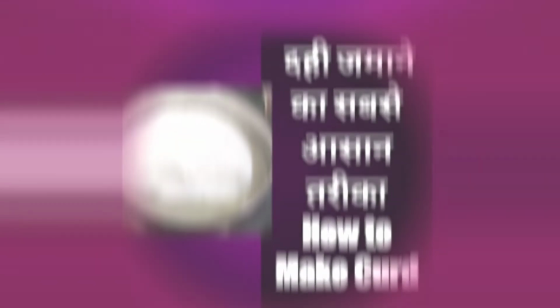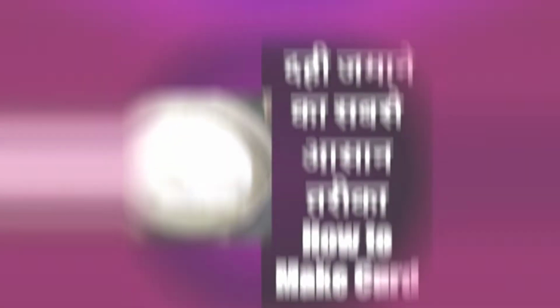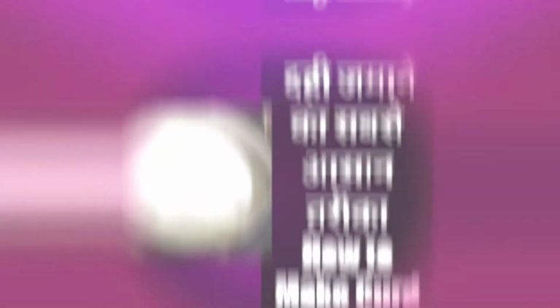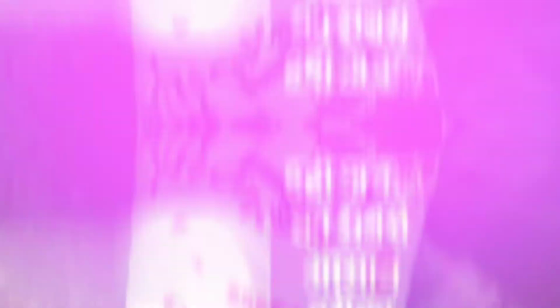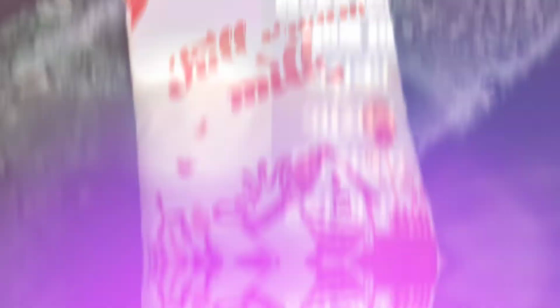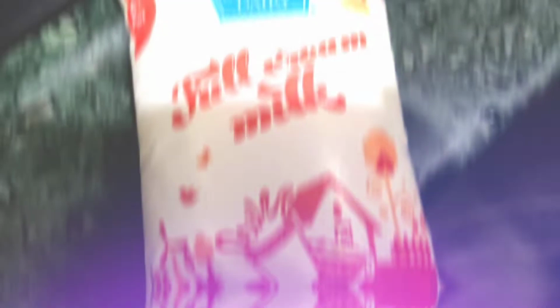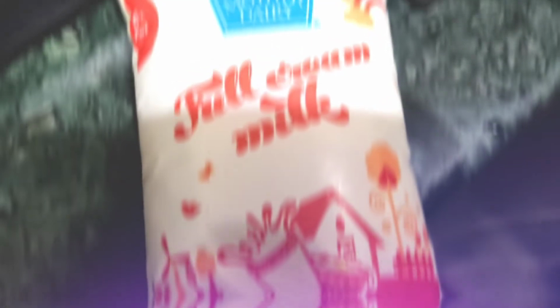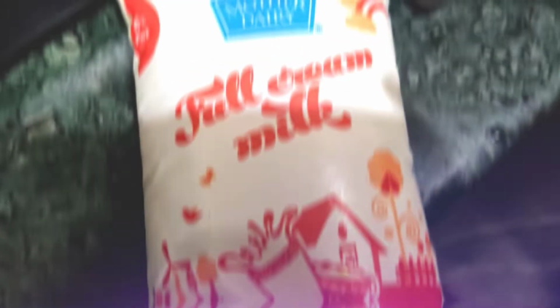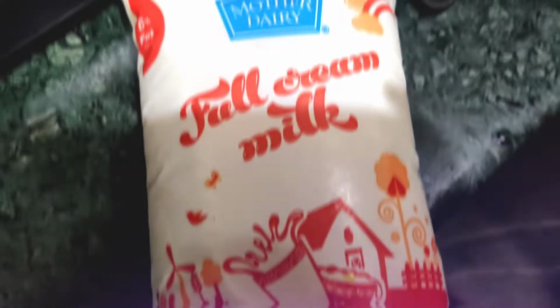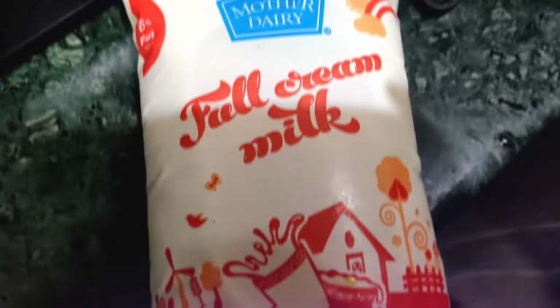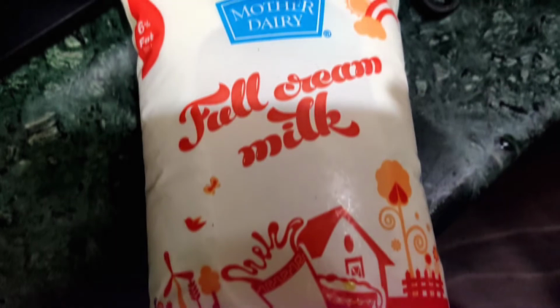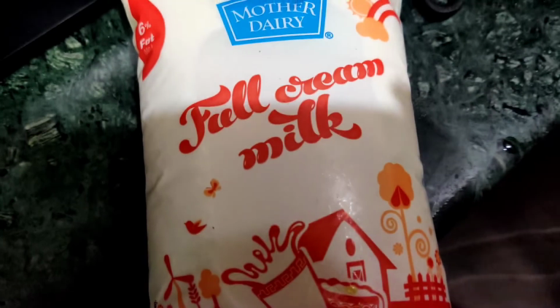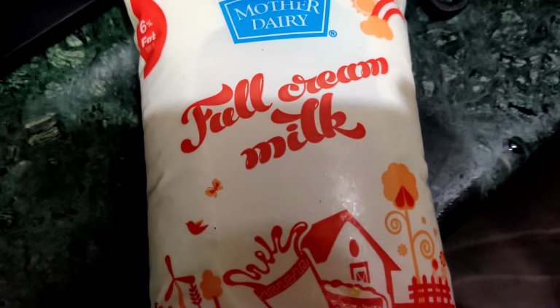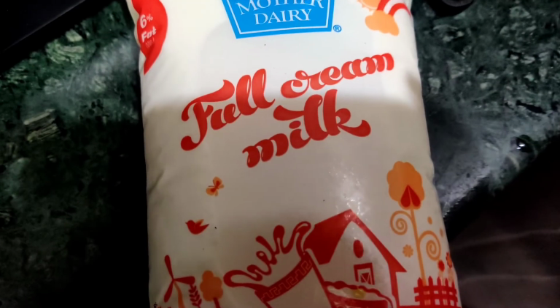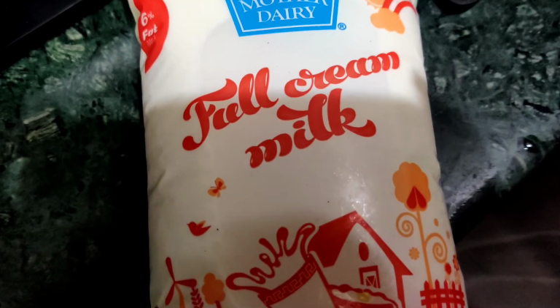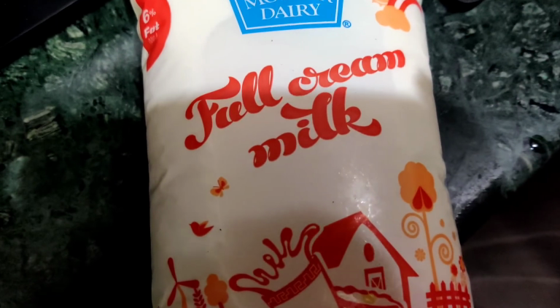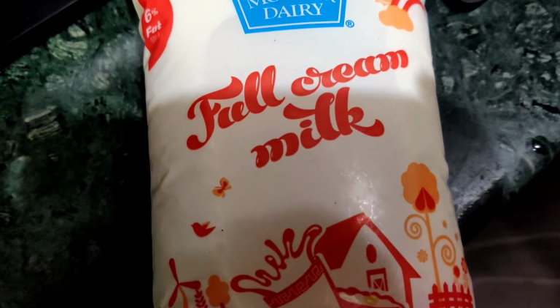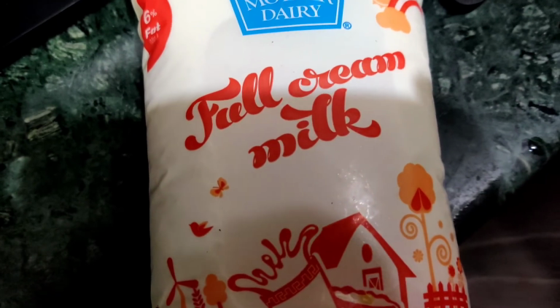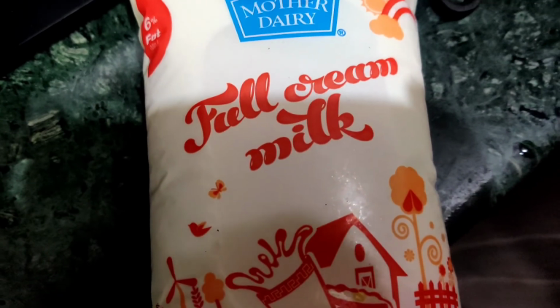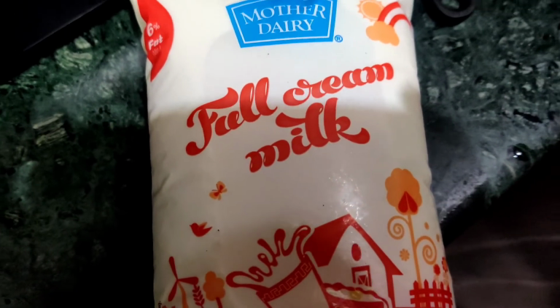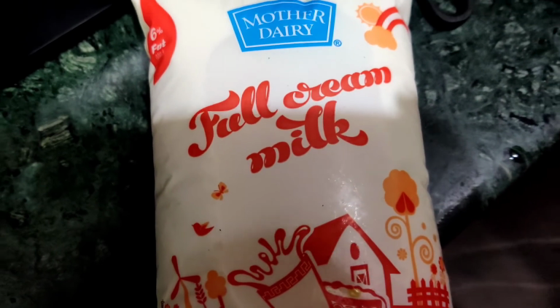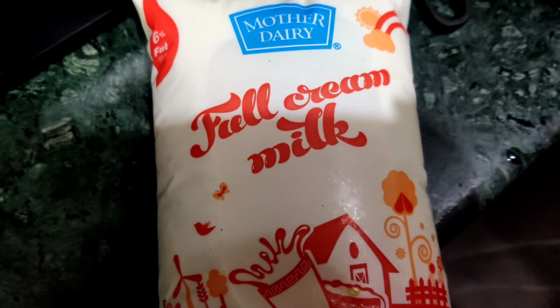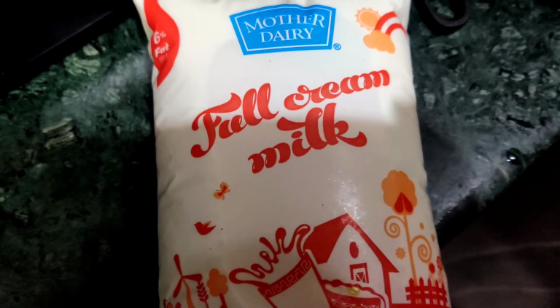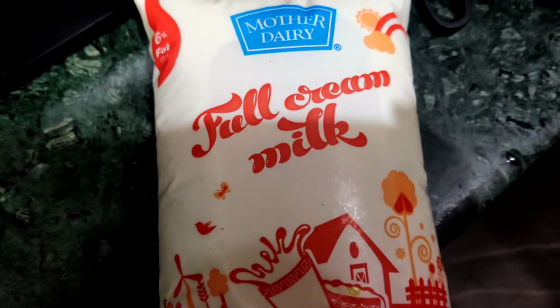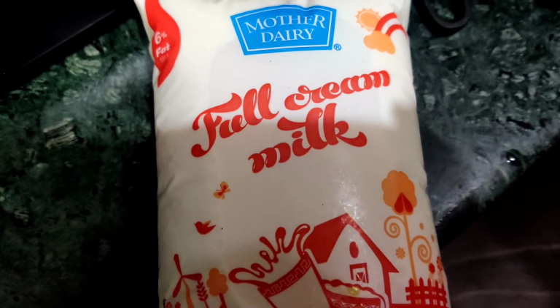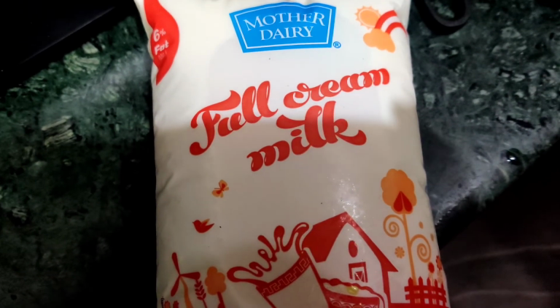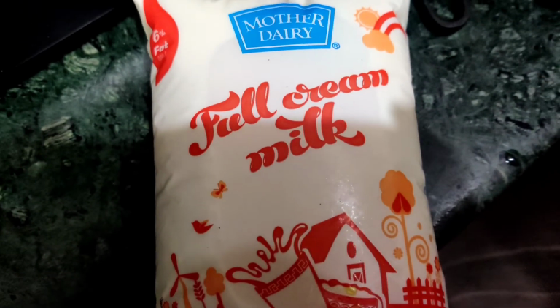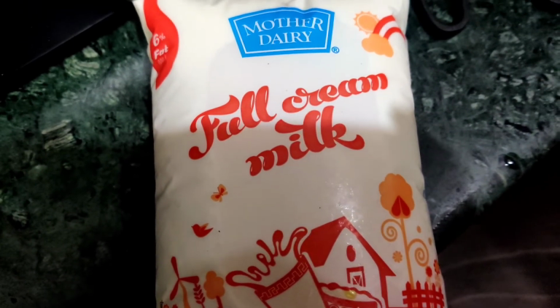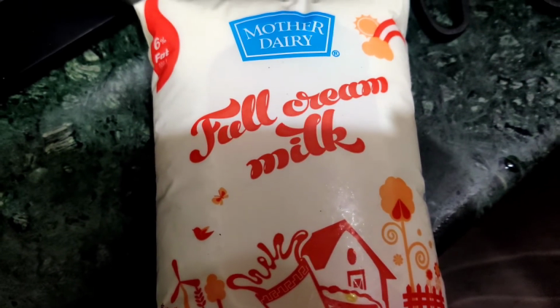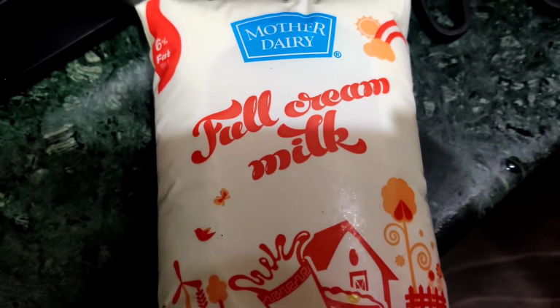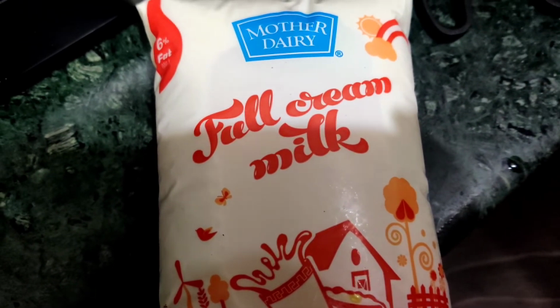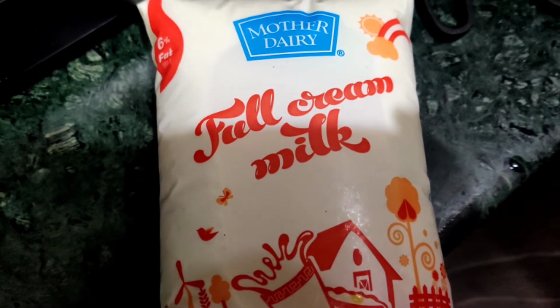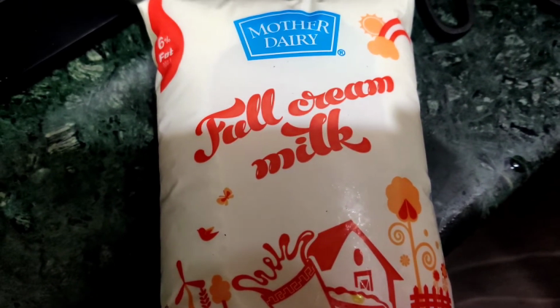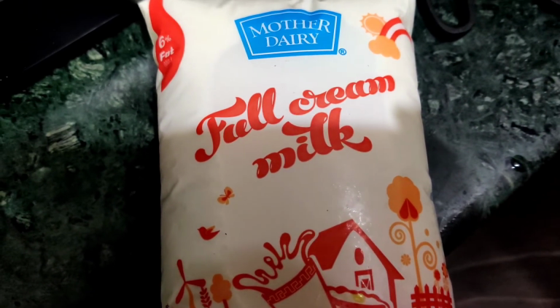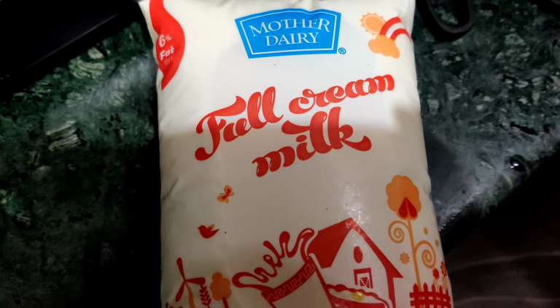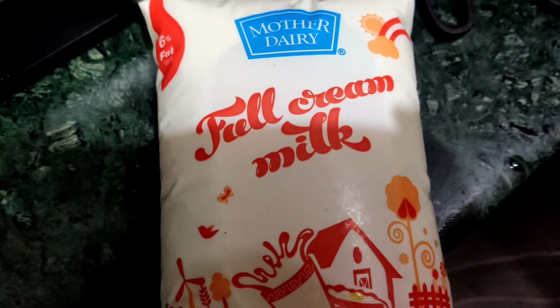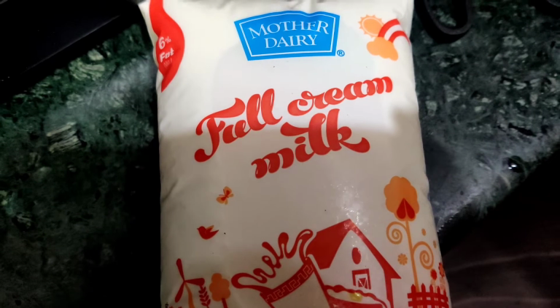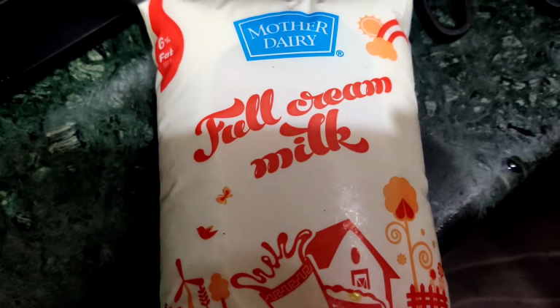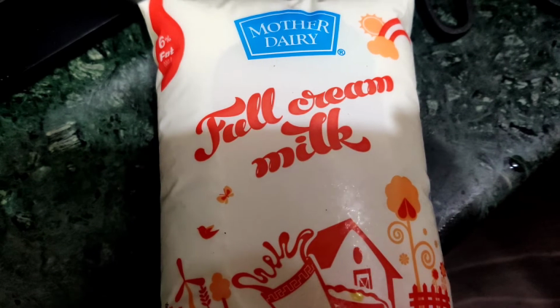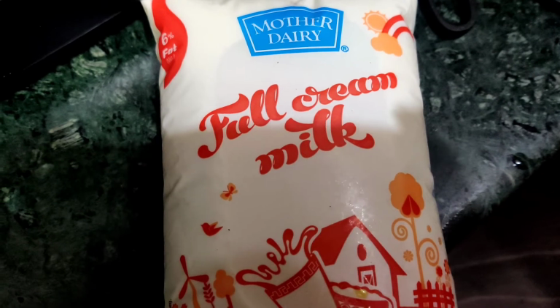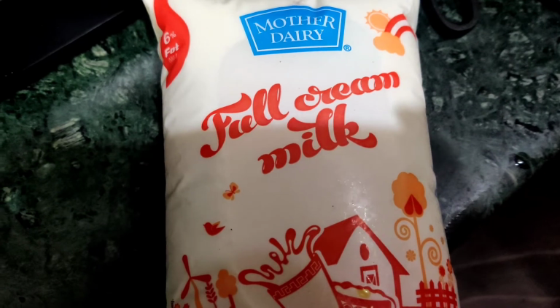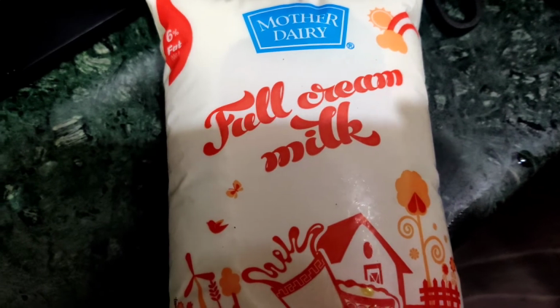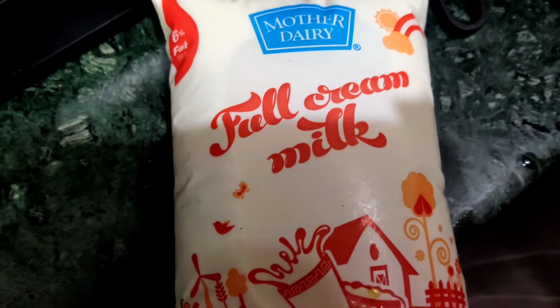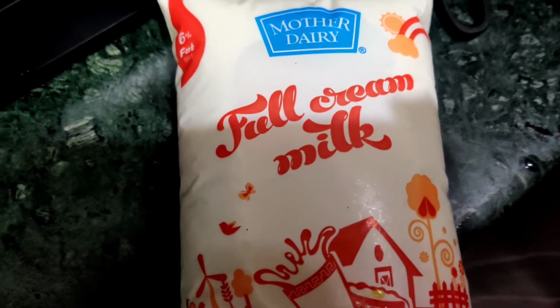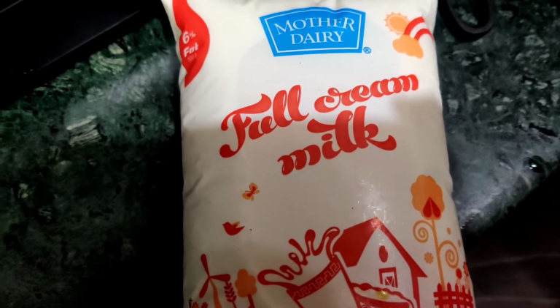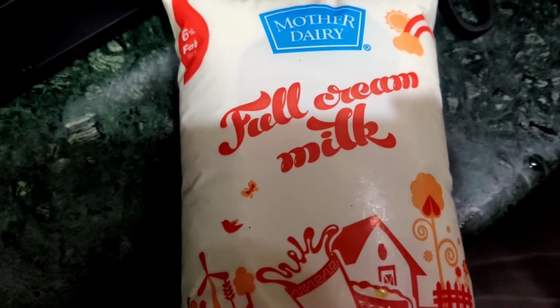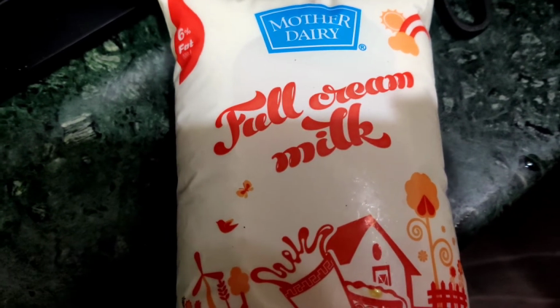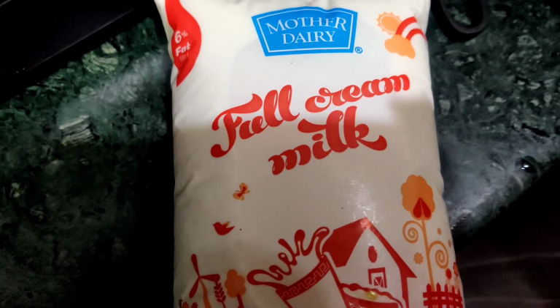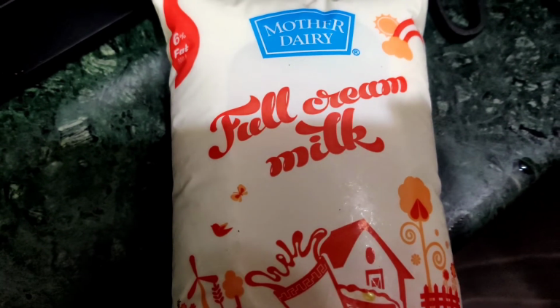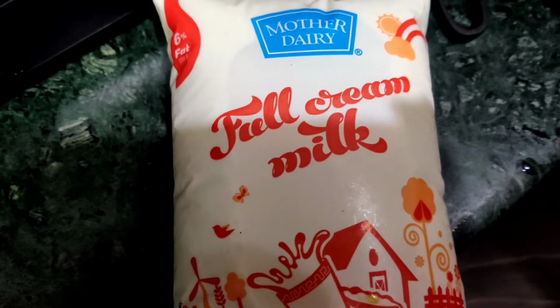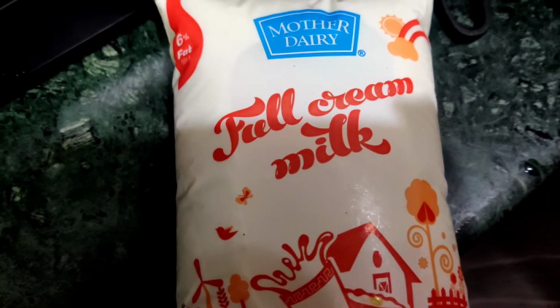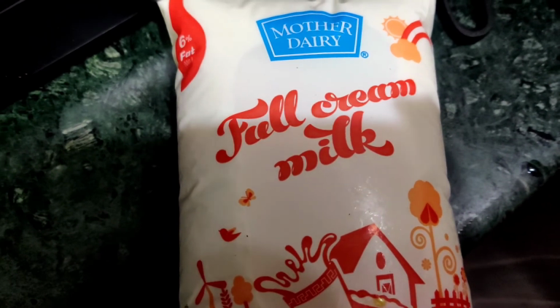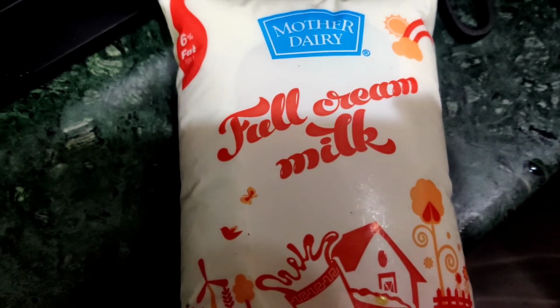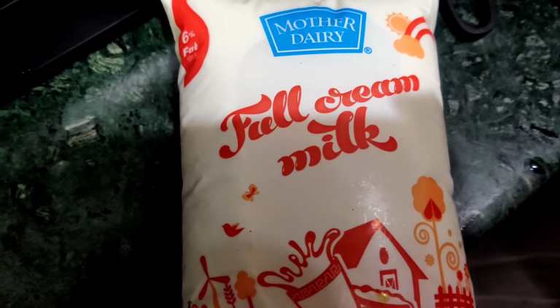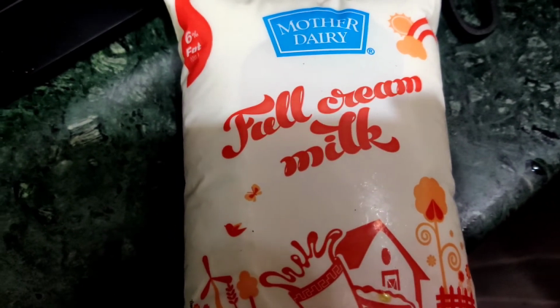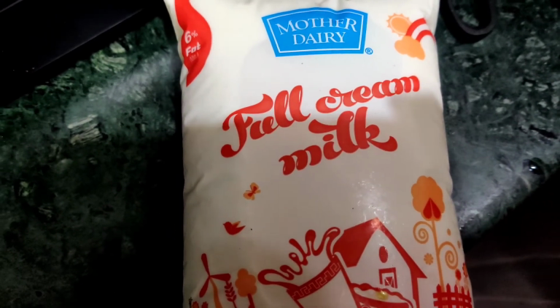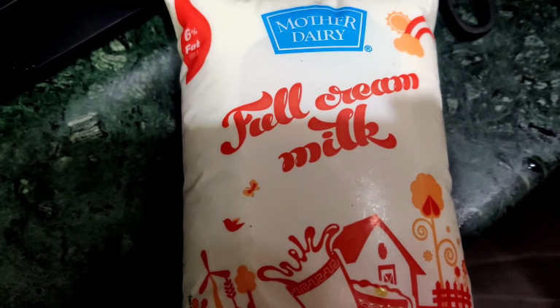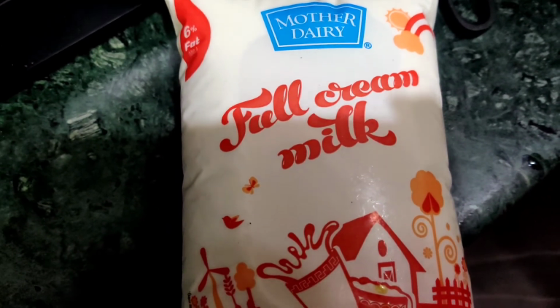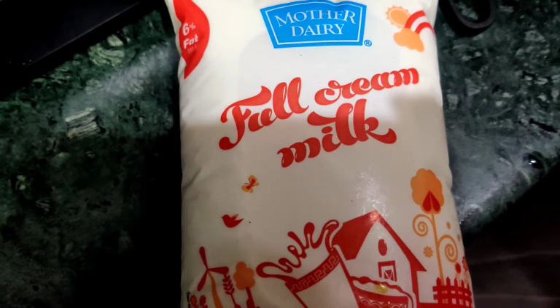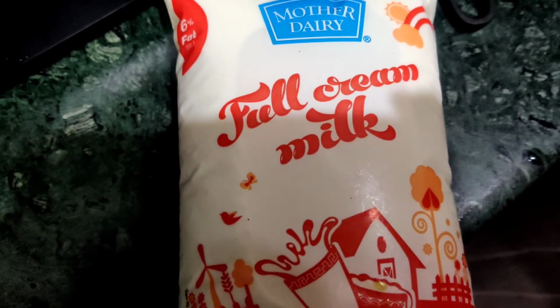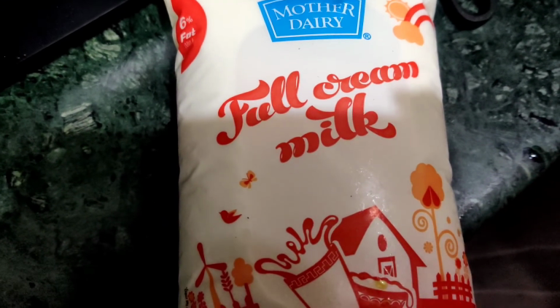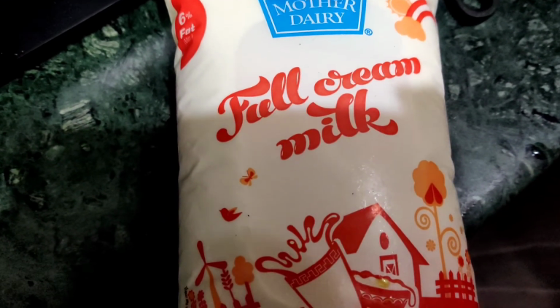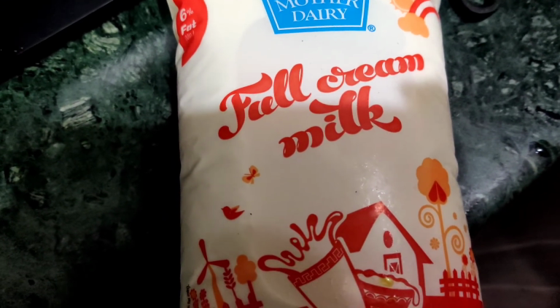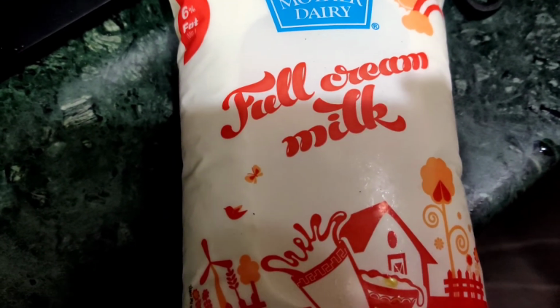For dahi, you will need full cream milk. You can use any milk, but if it is full cream, it will be very good.